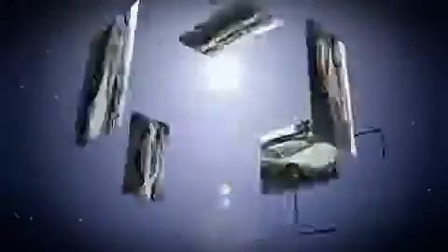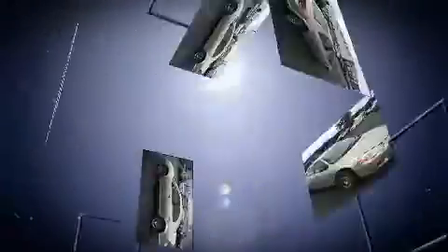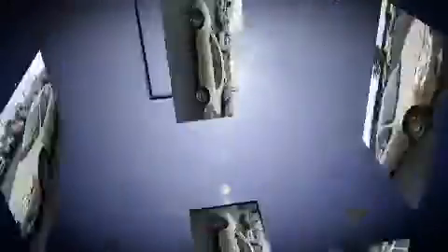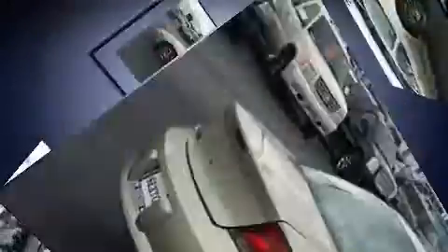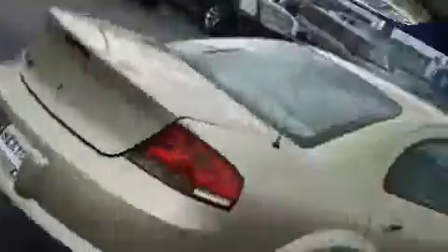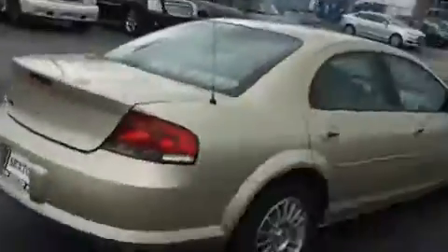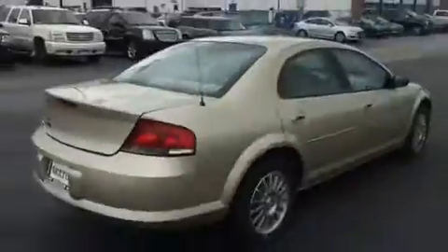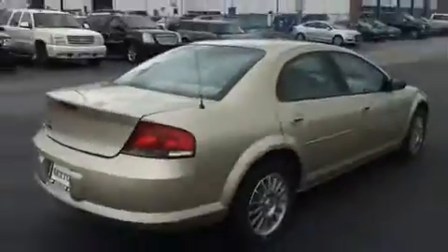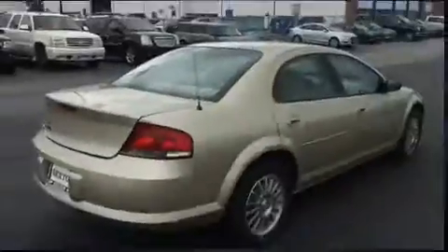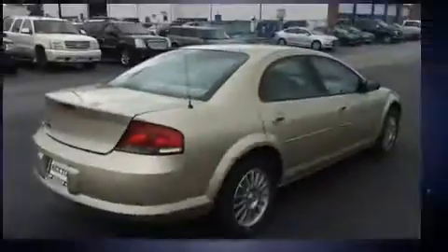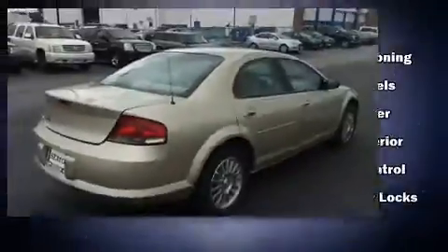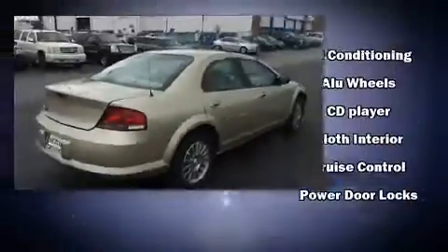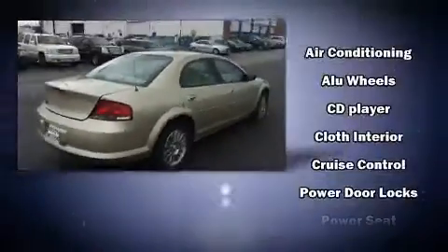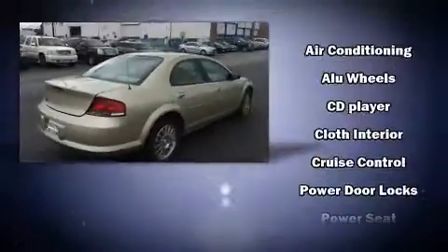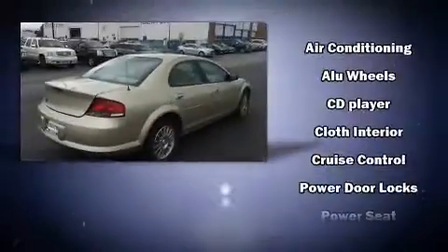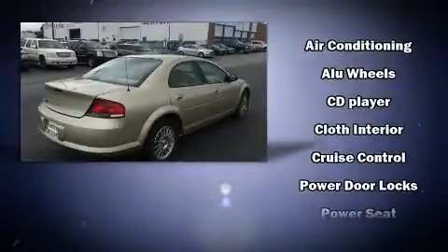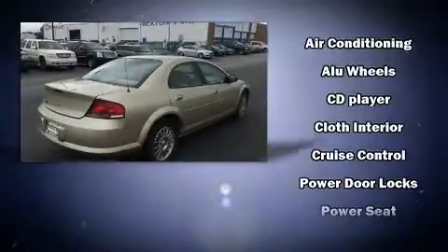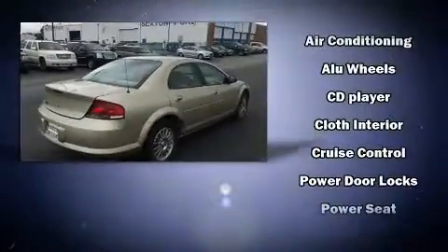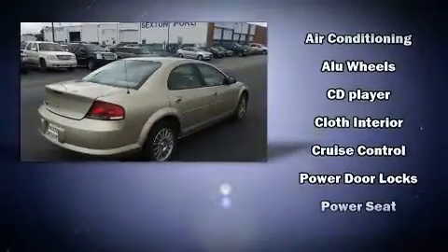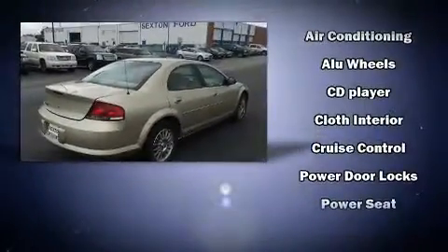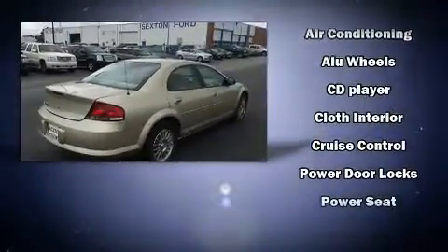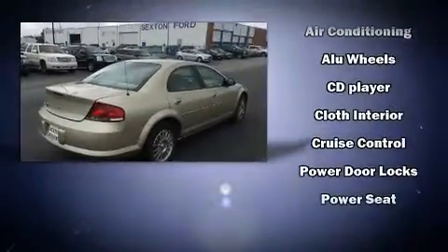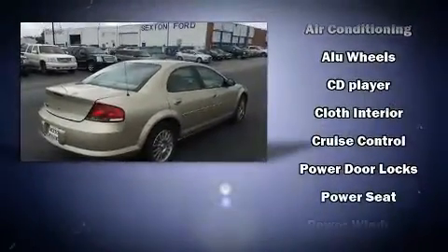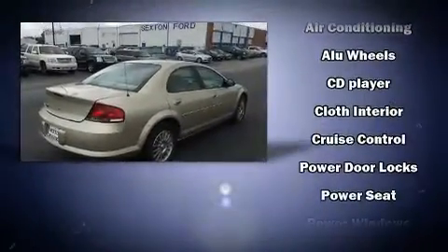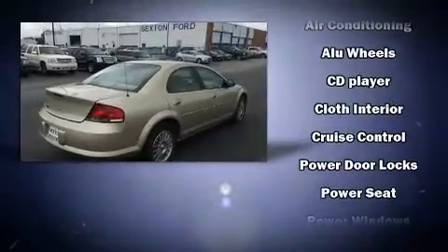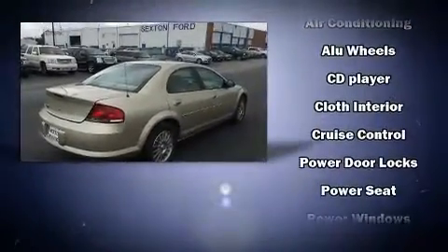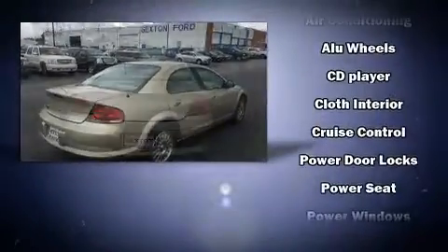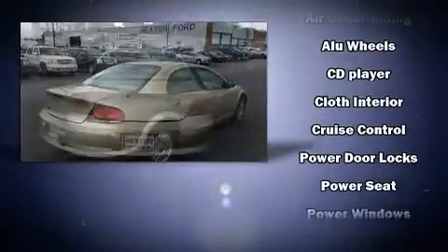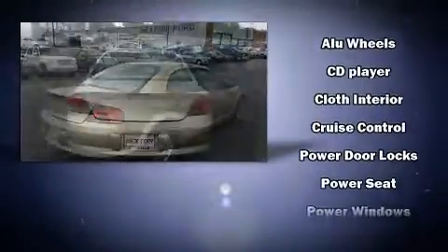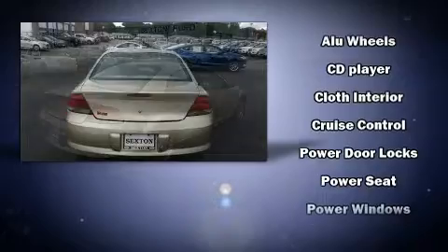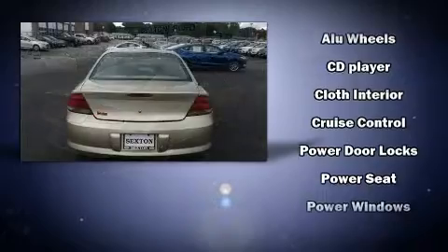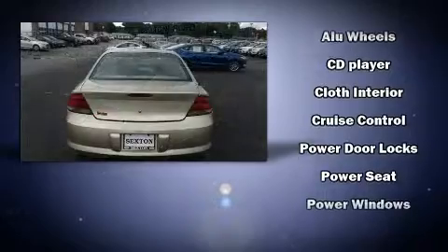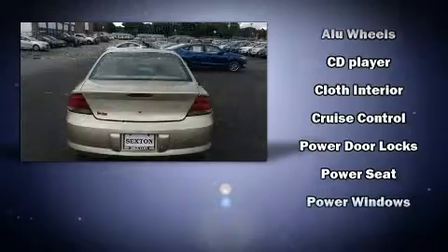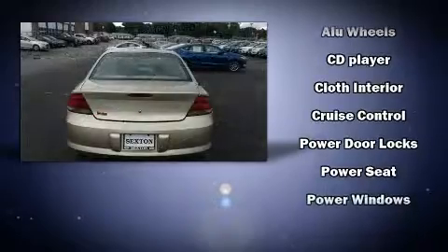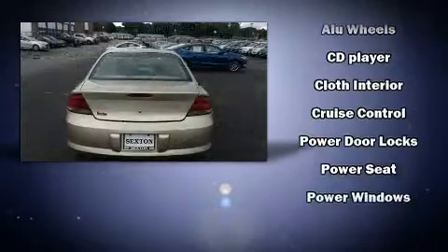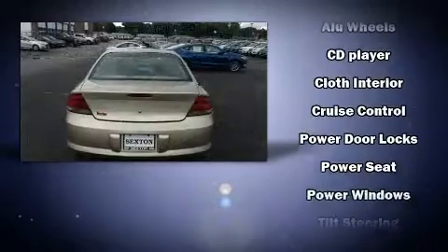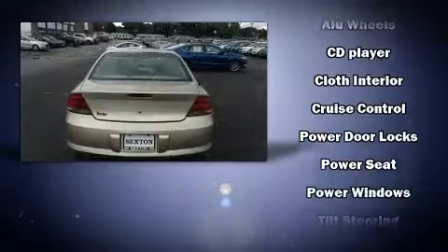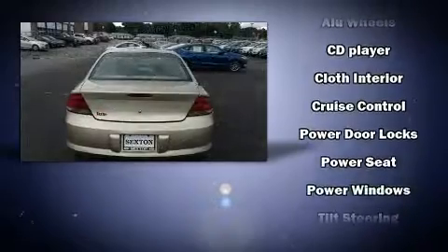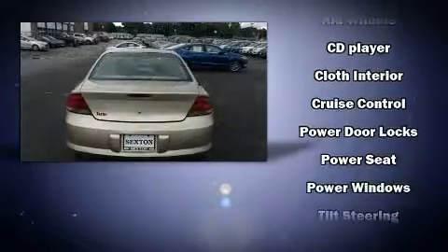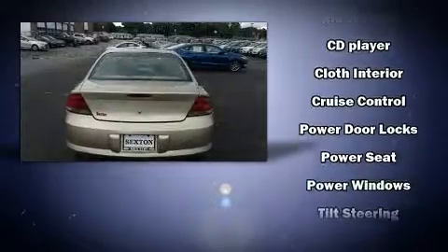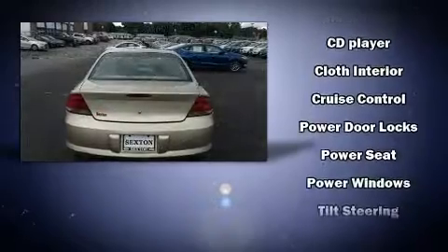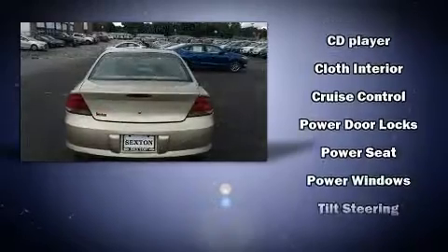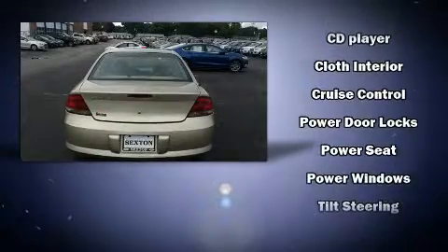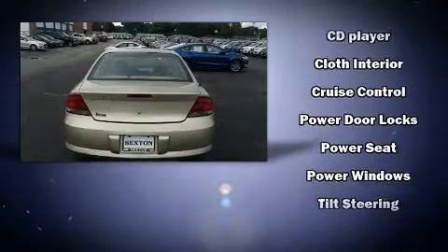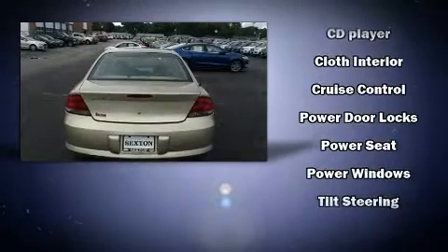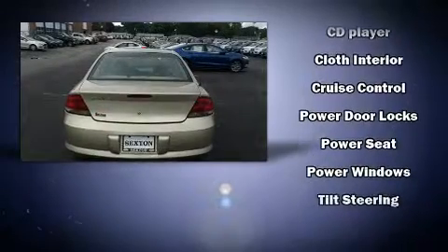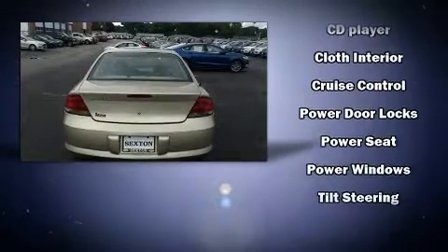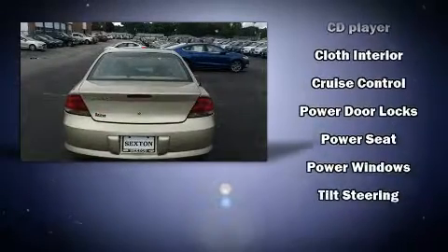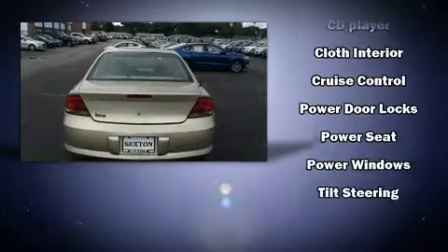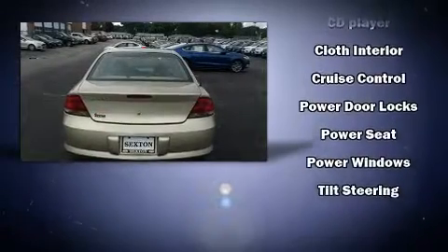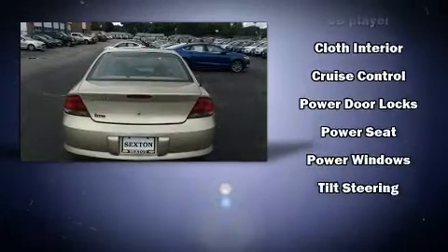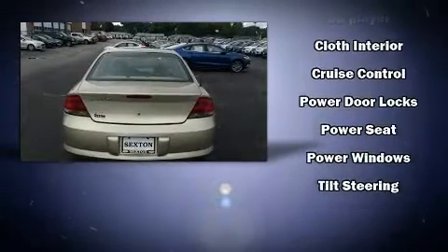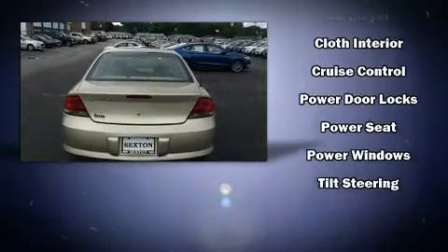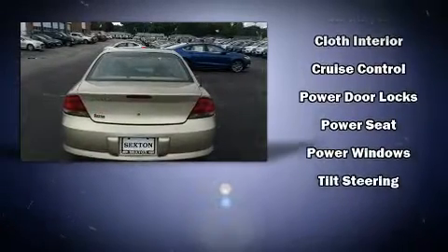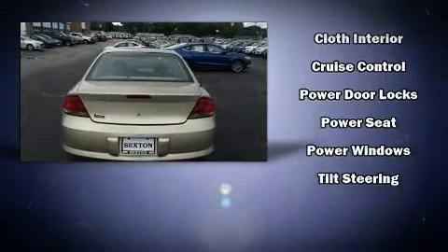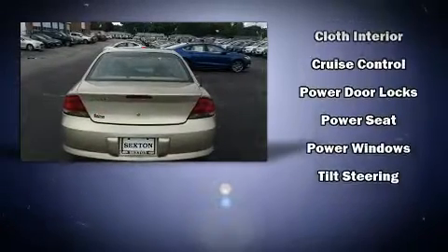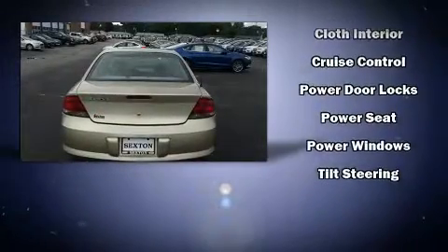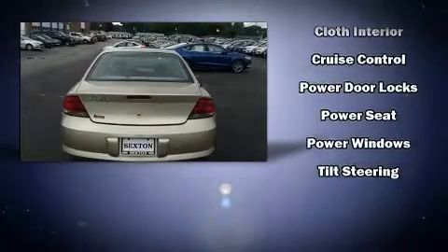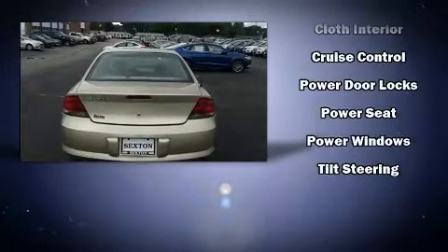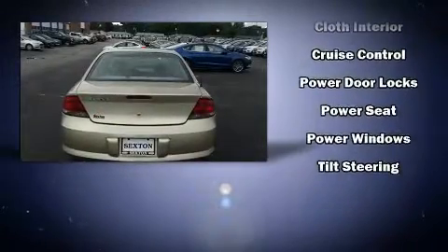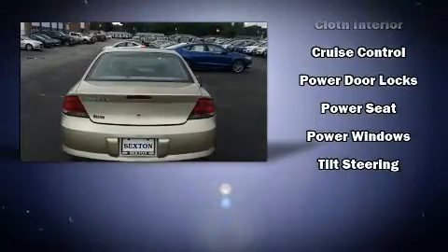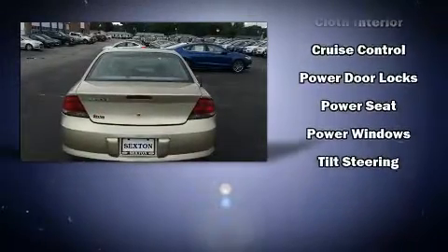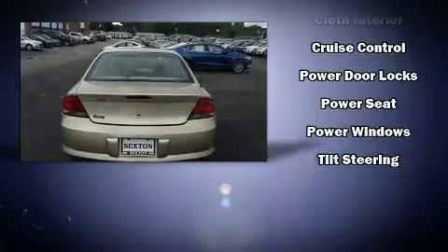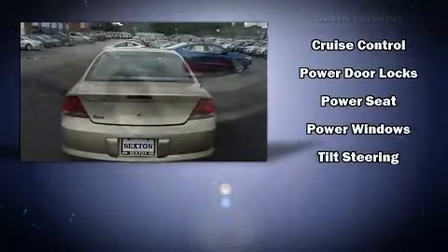Top features include a split-folding rear seat, delay-off headlights, one-touch window functionality, and remote keyless entry.